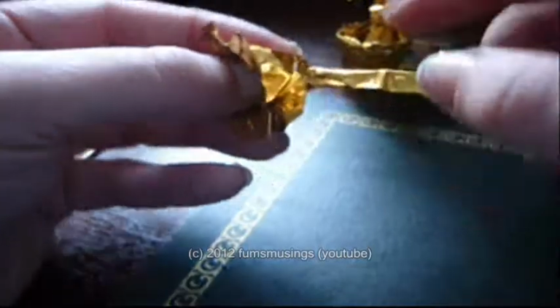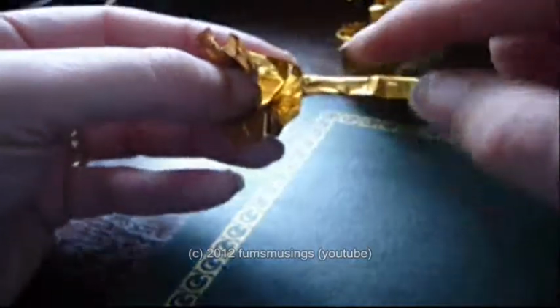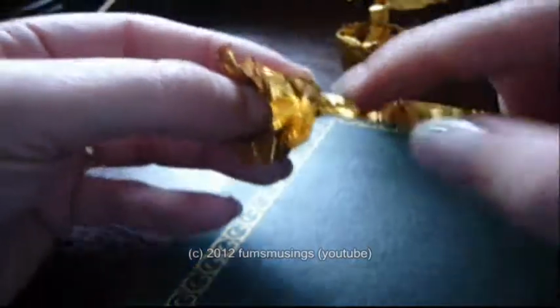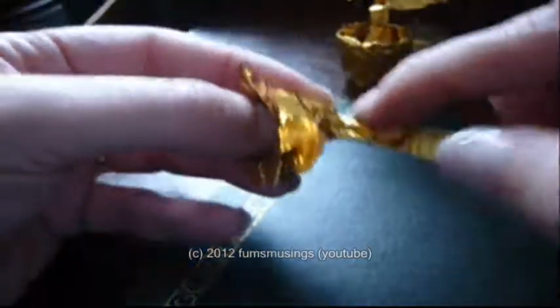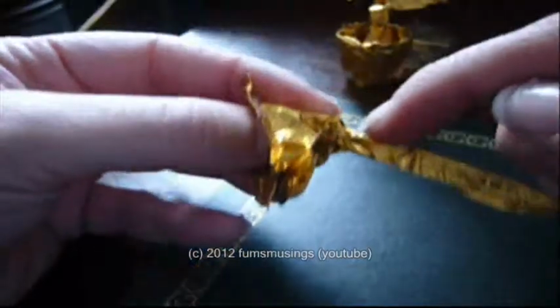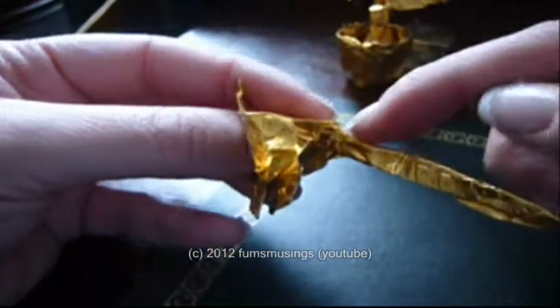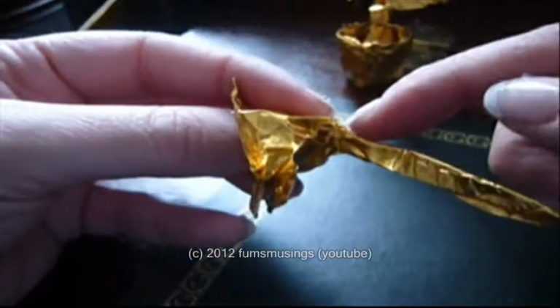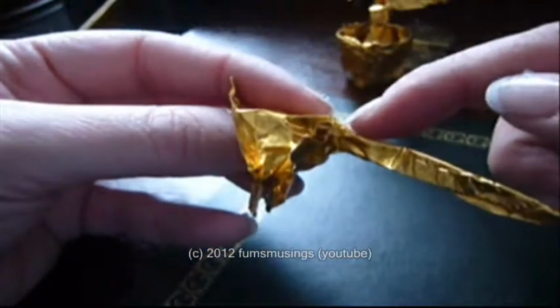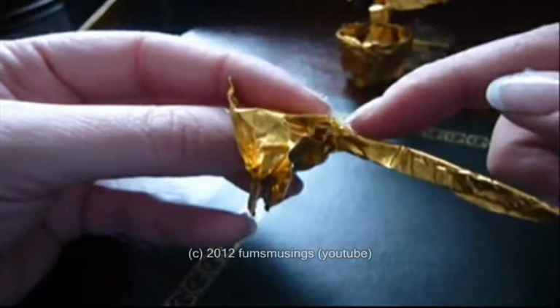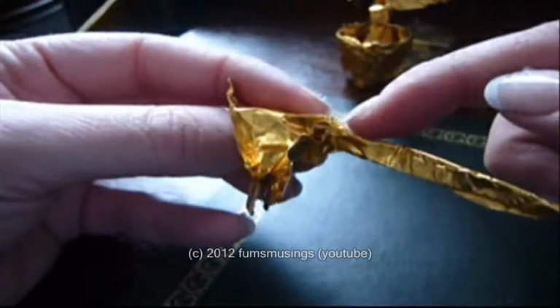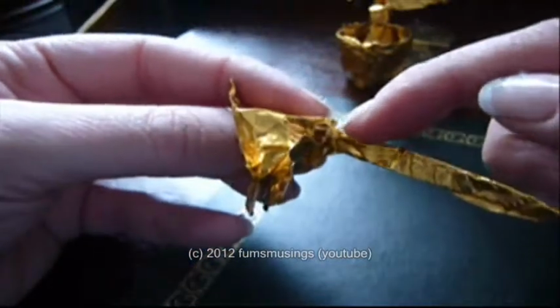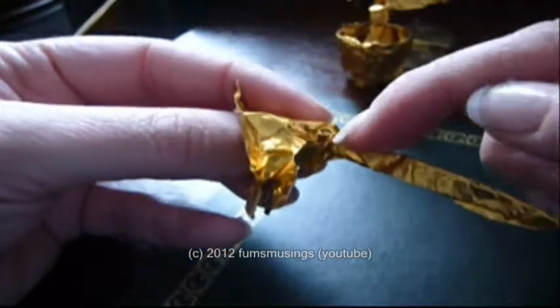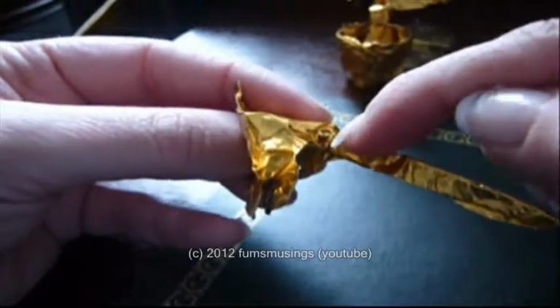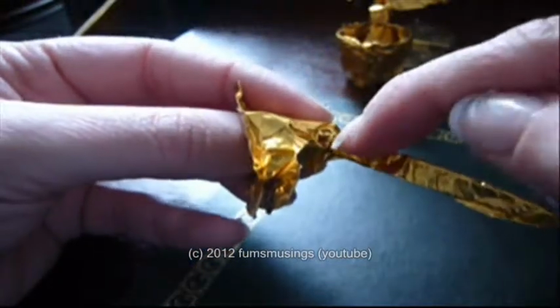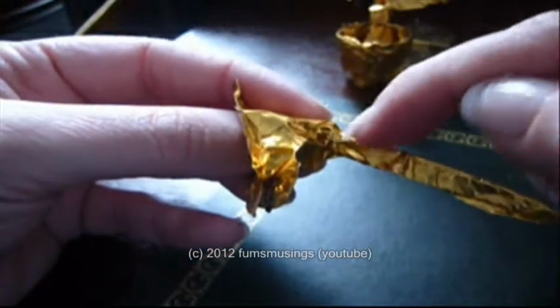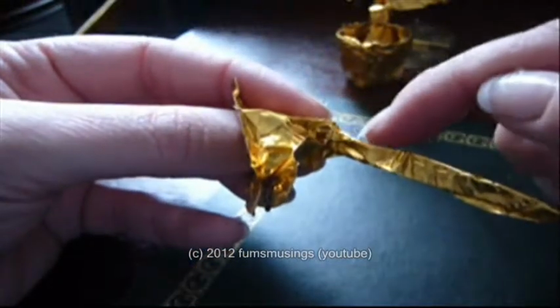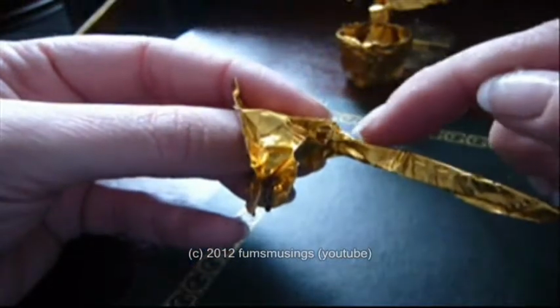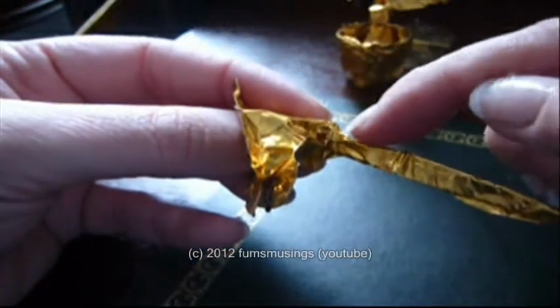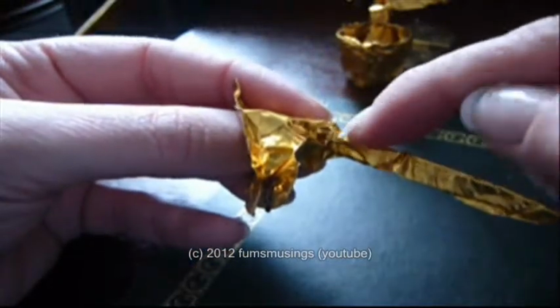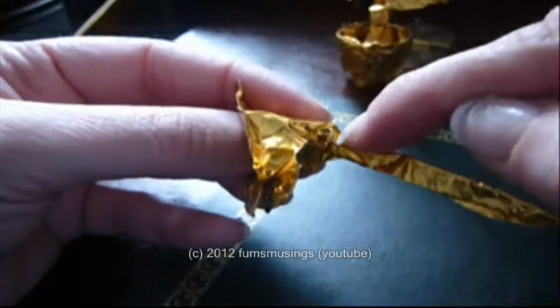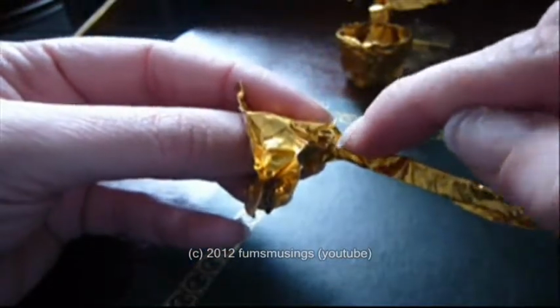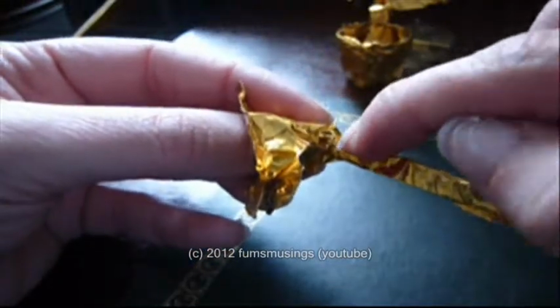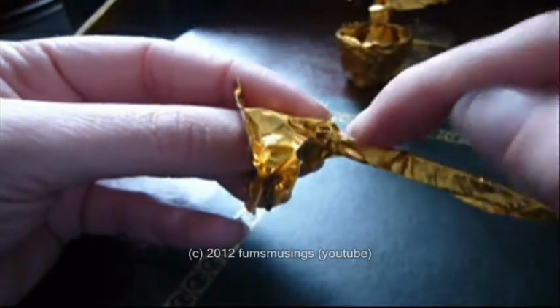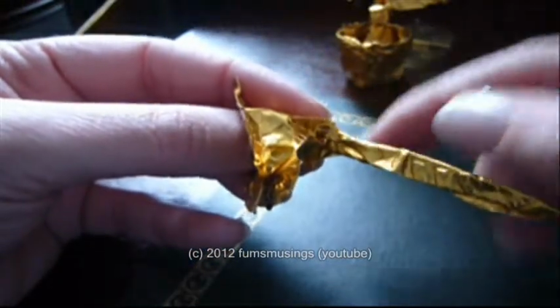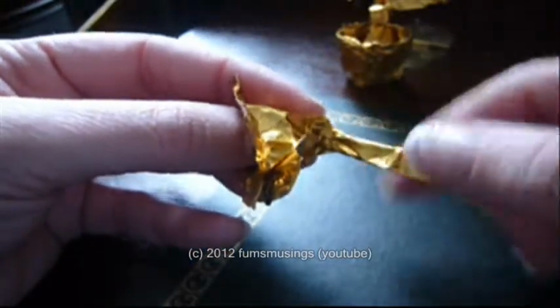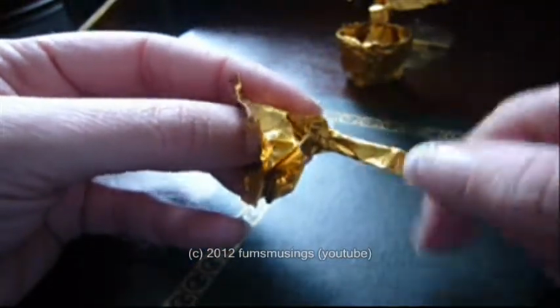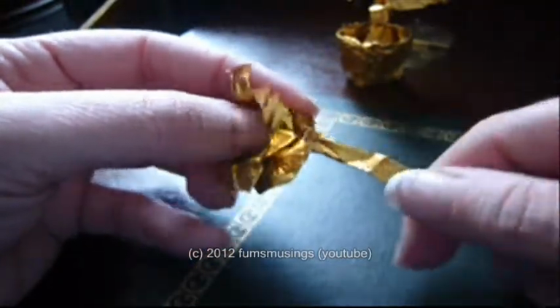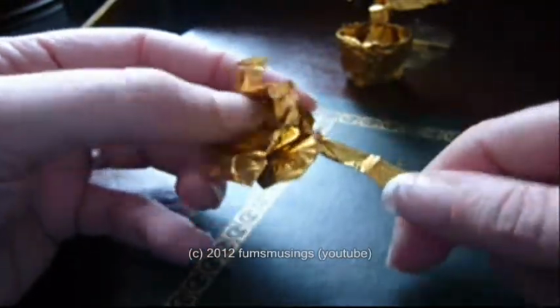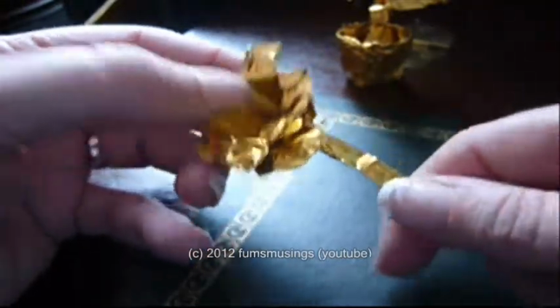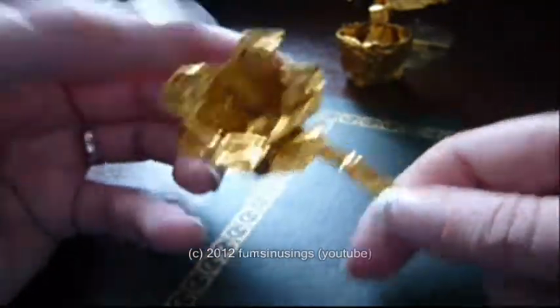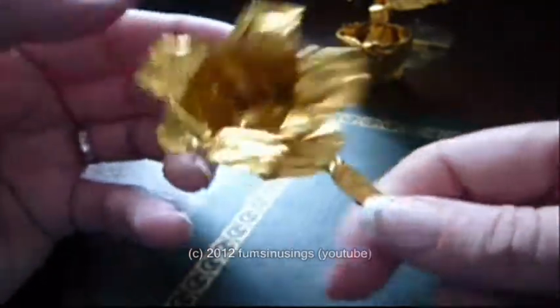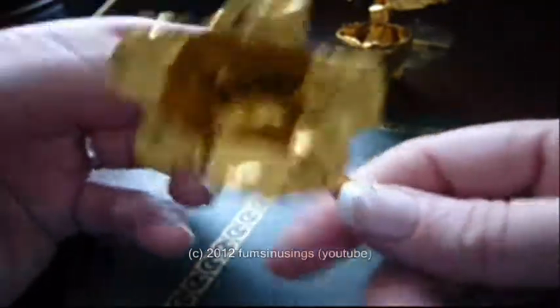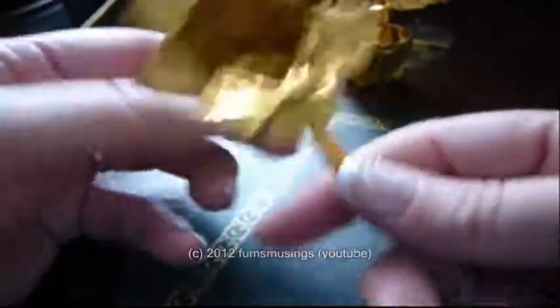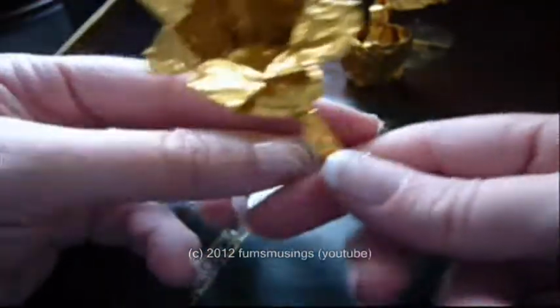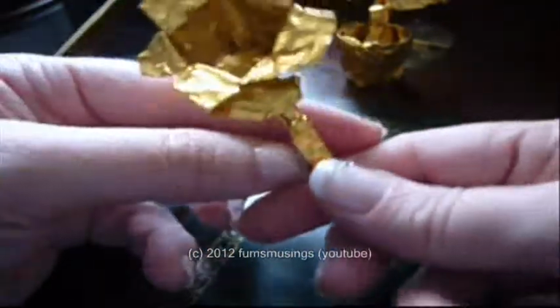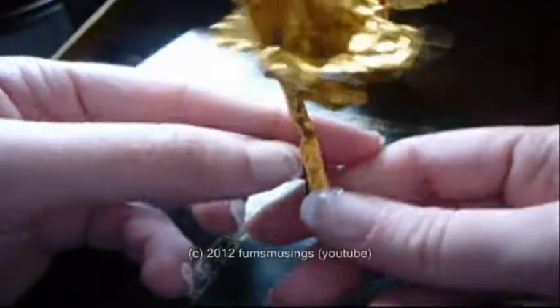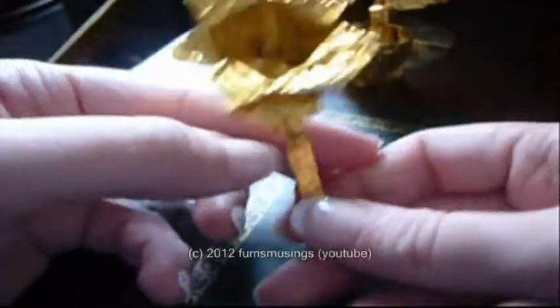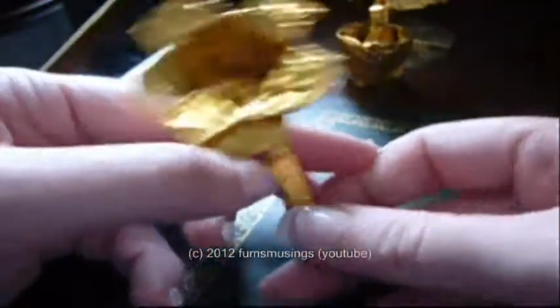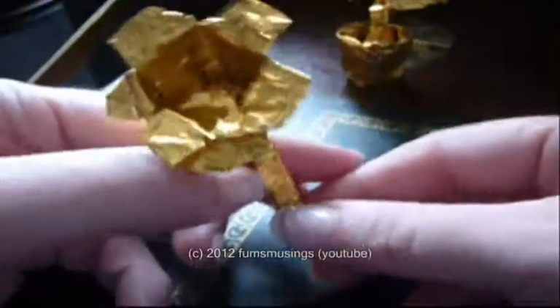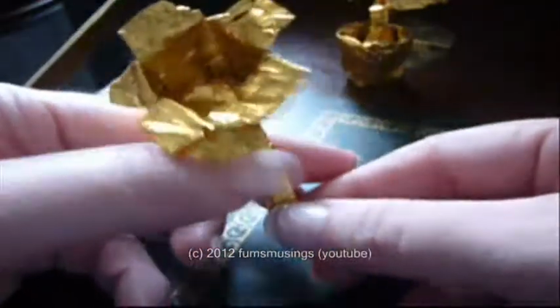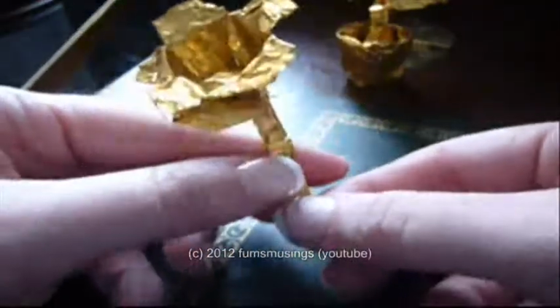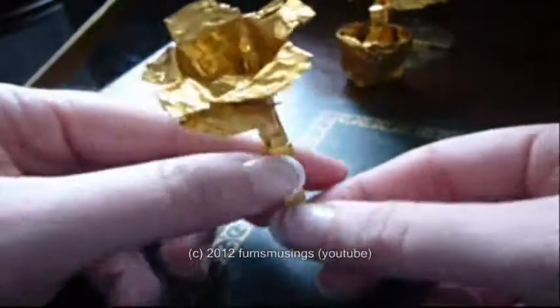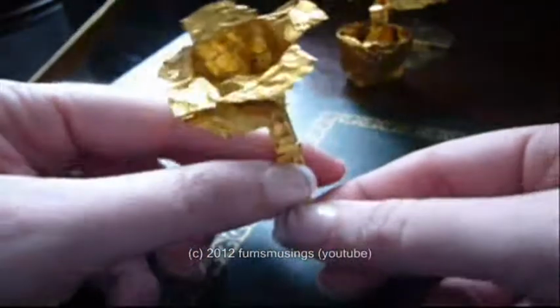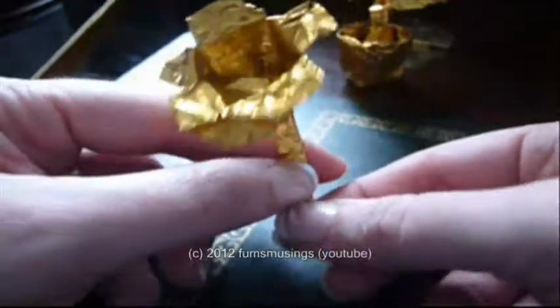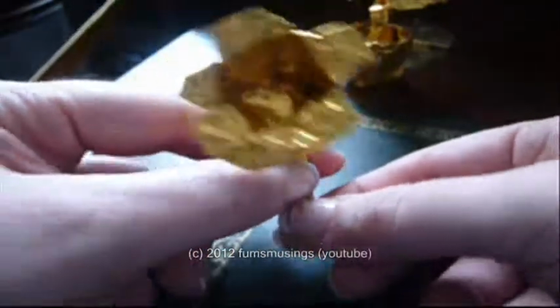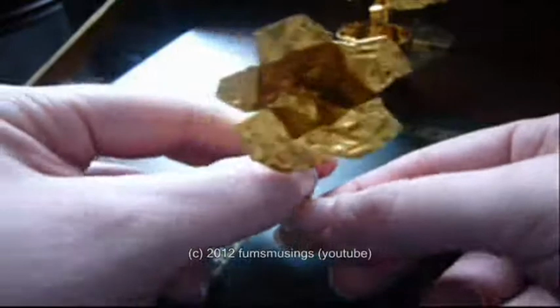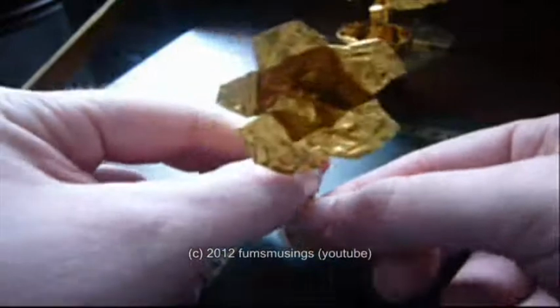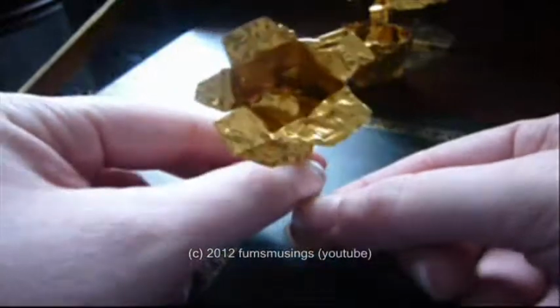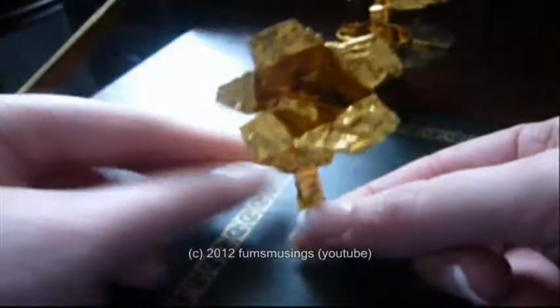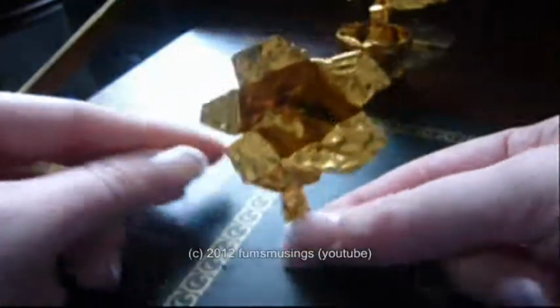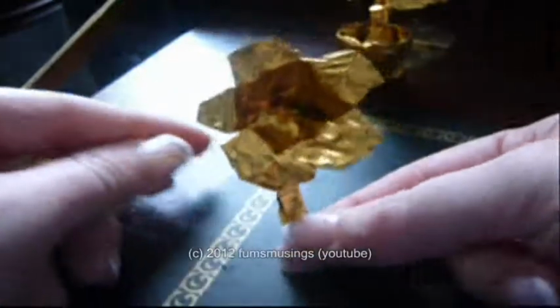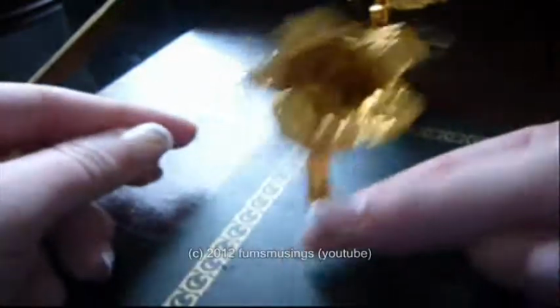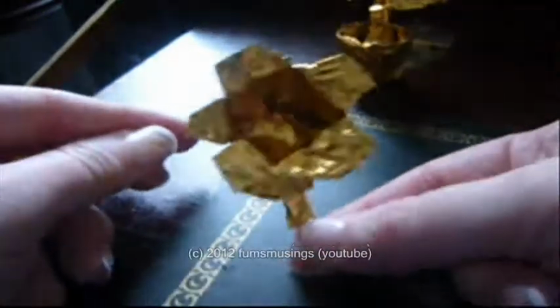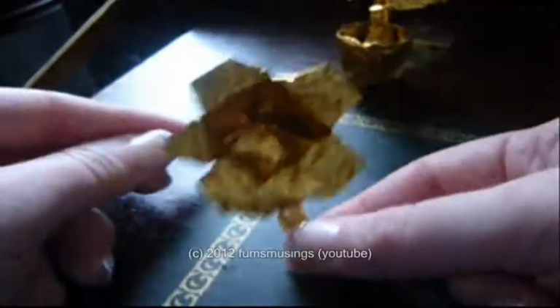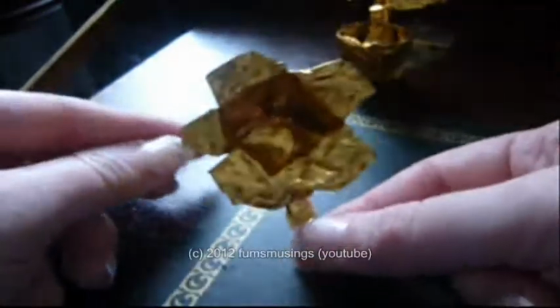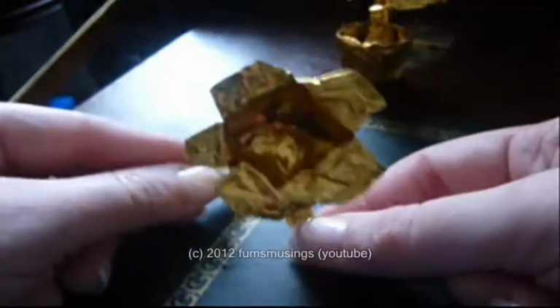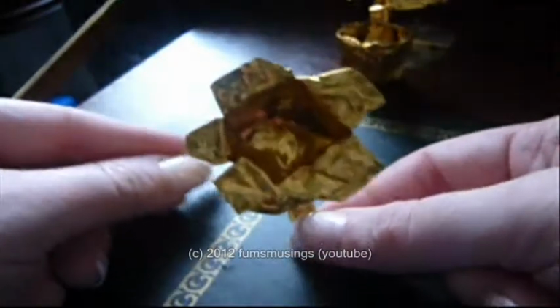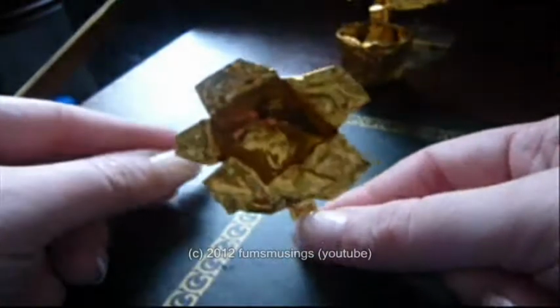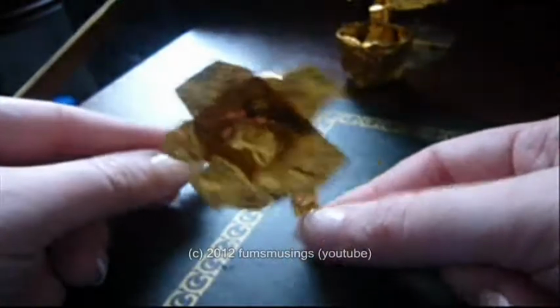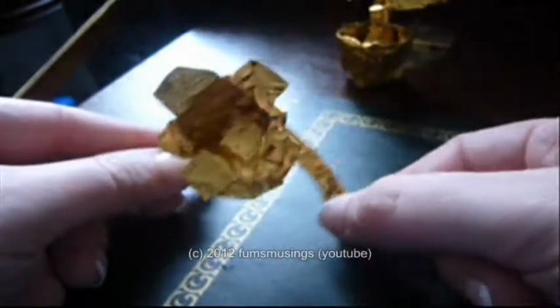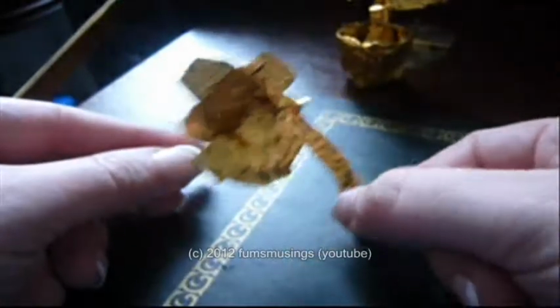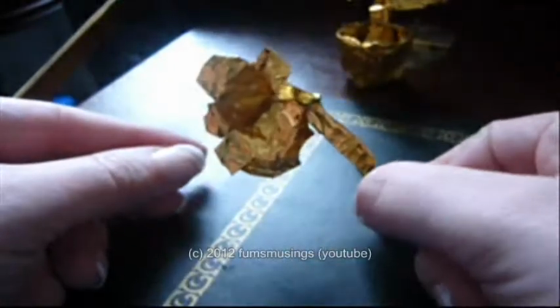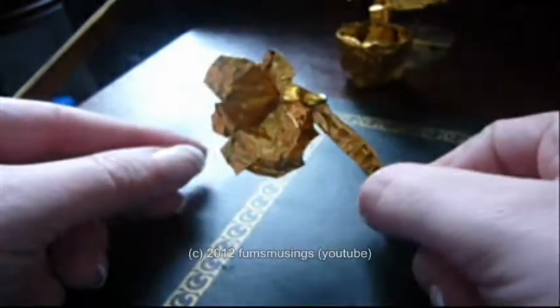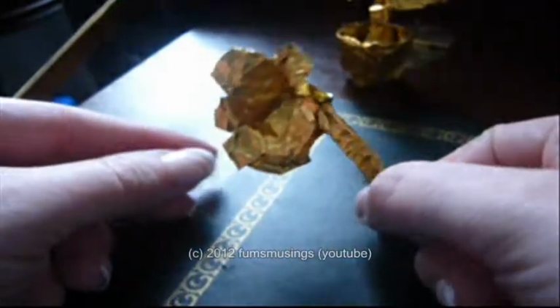Just keep folding over the little edges around the stem and eventually it'll be sturdy enough so it won't fall off.